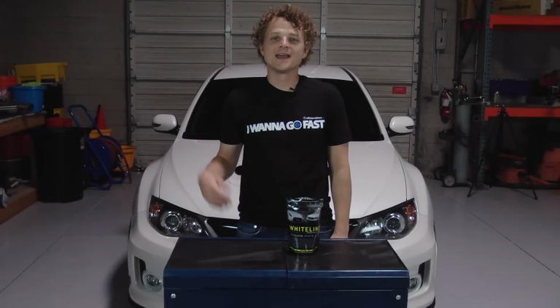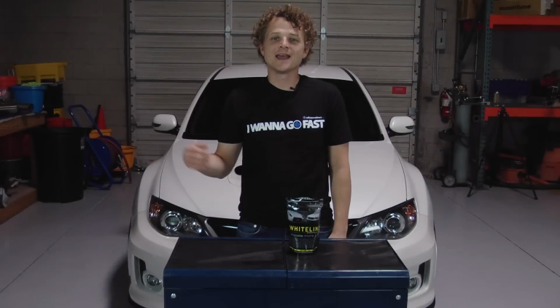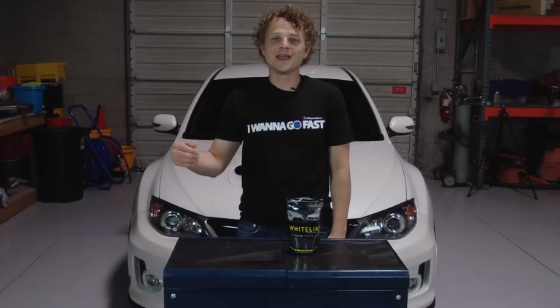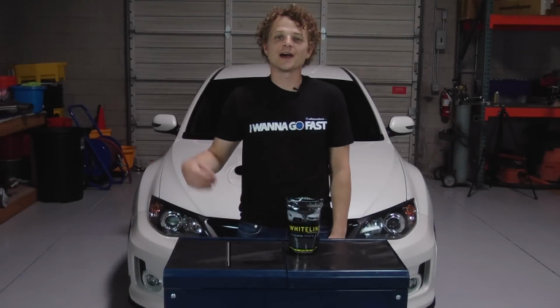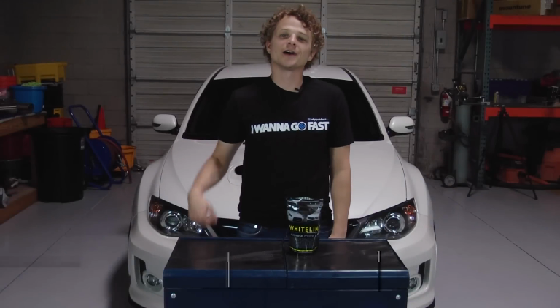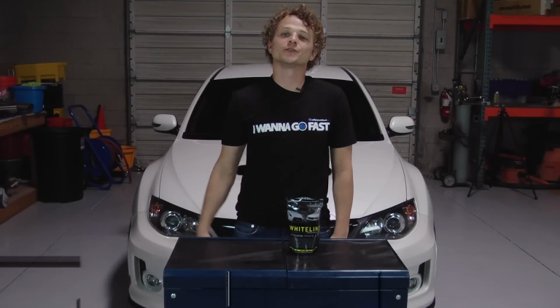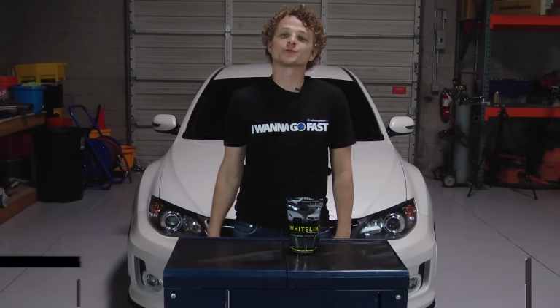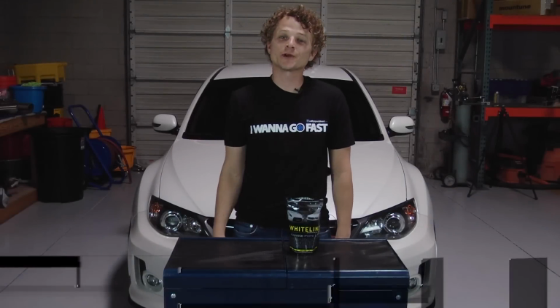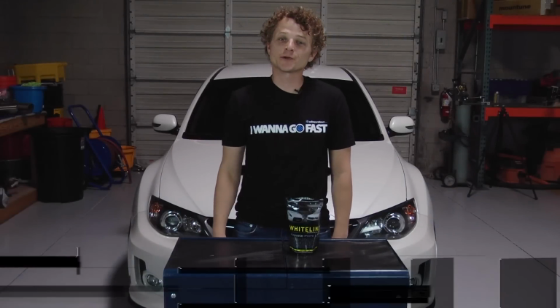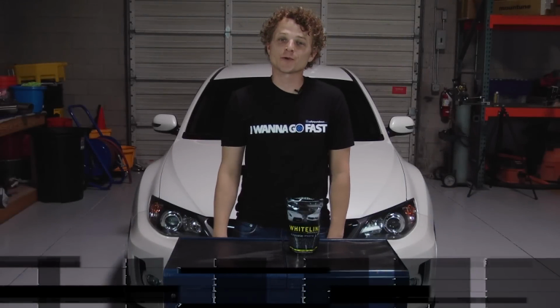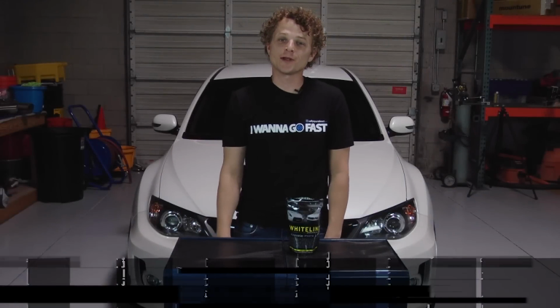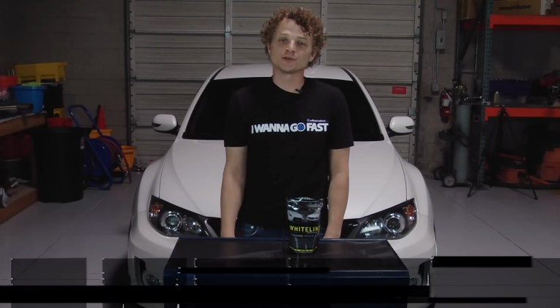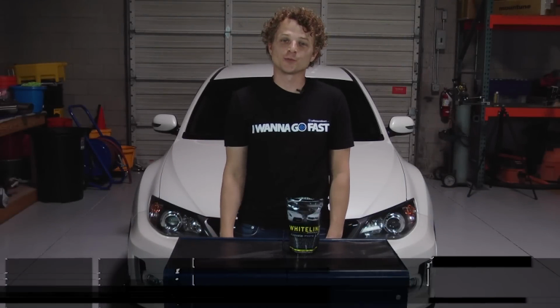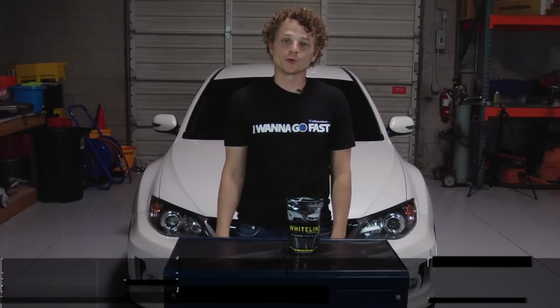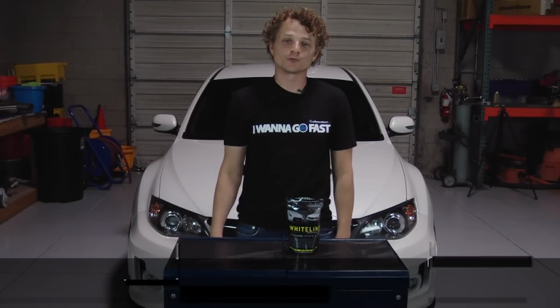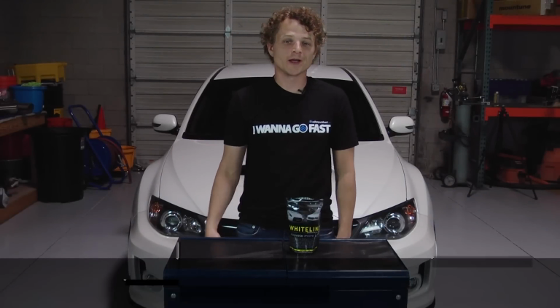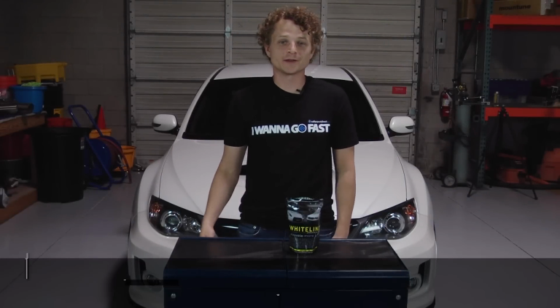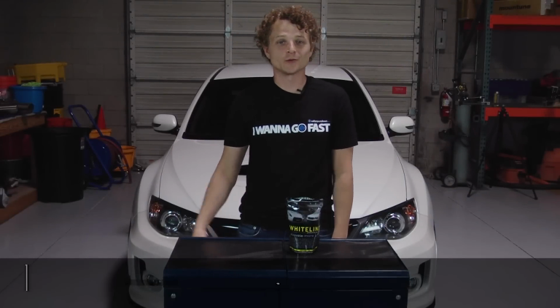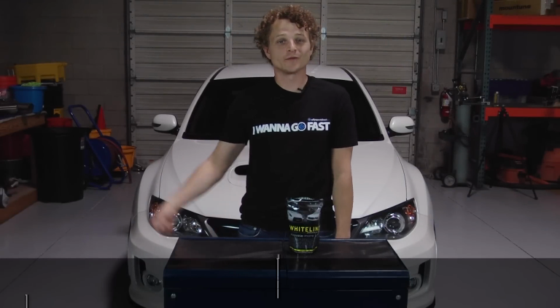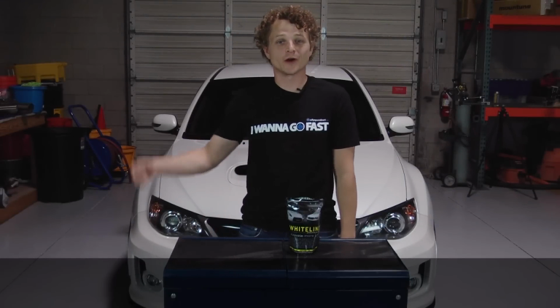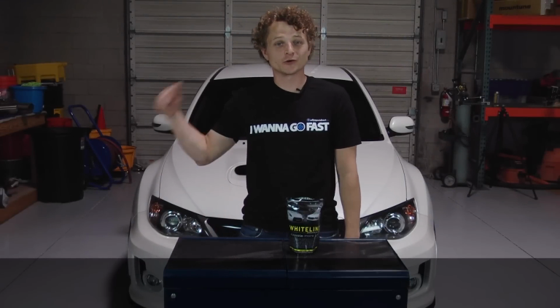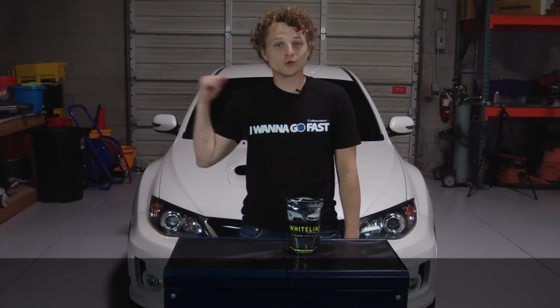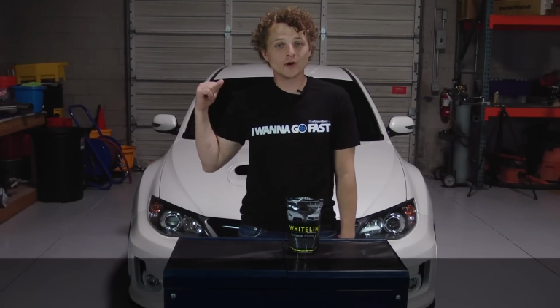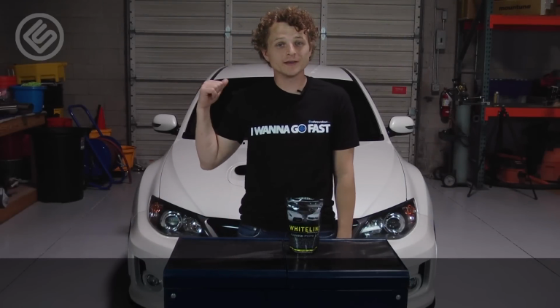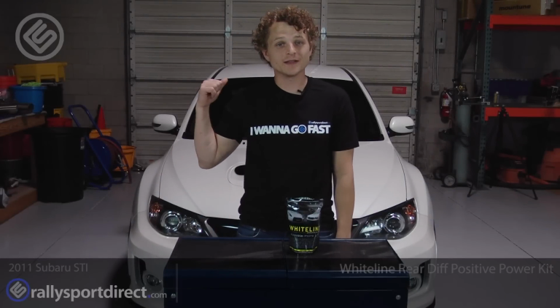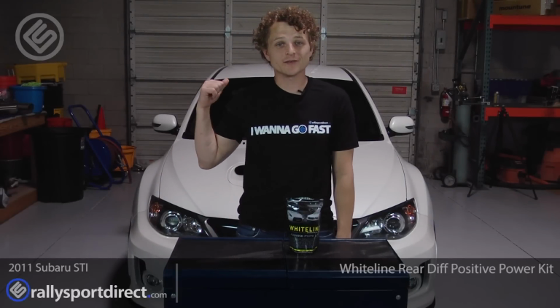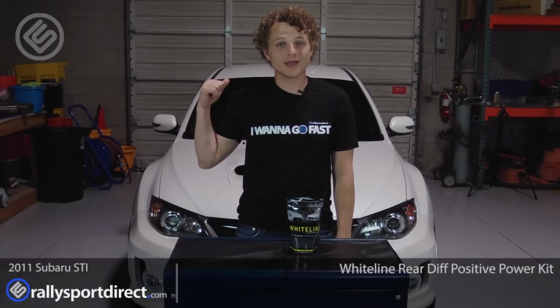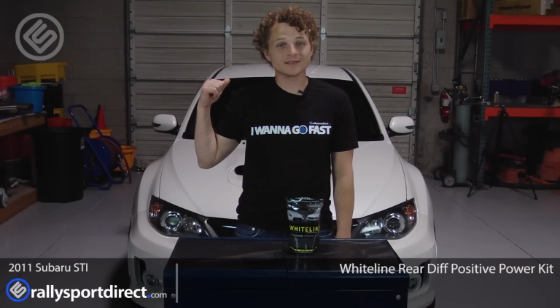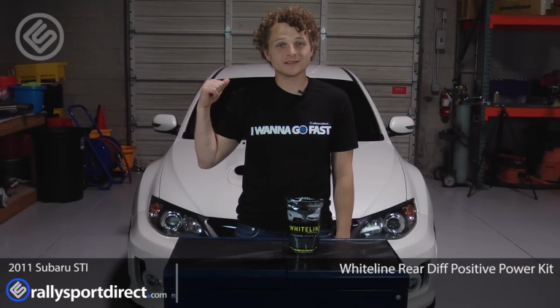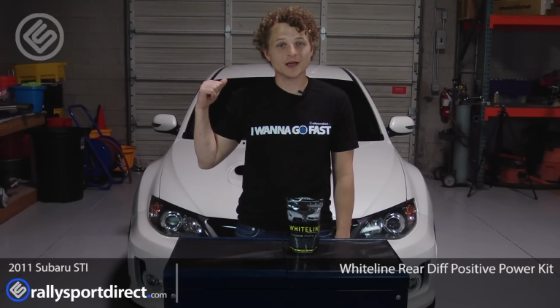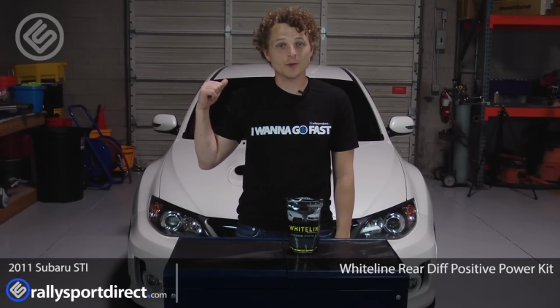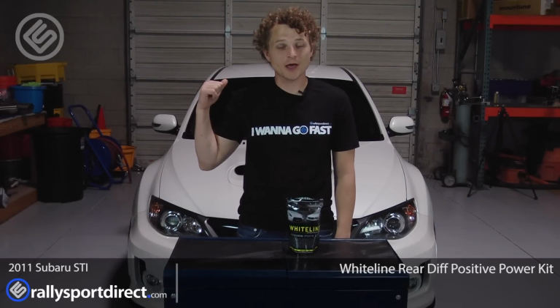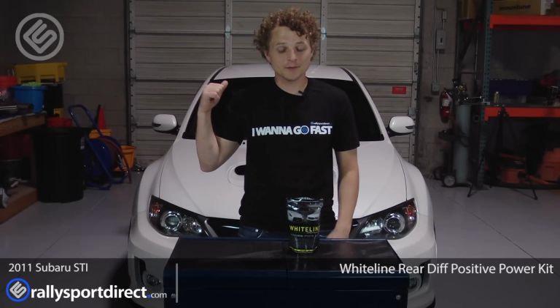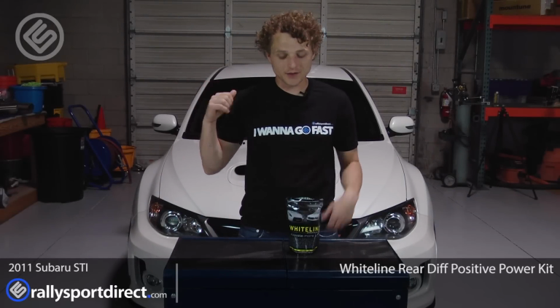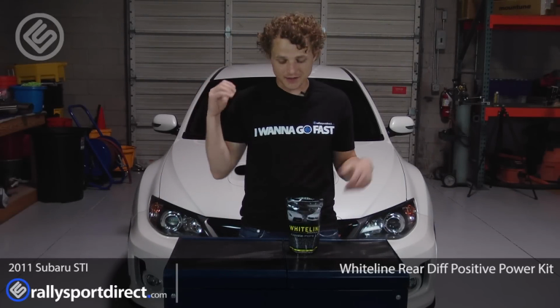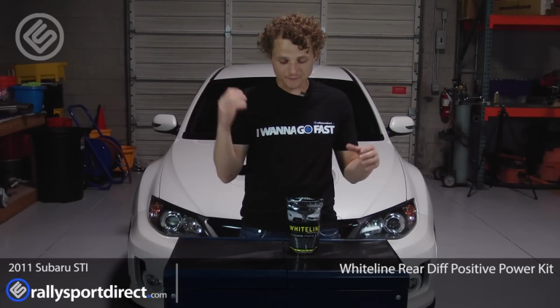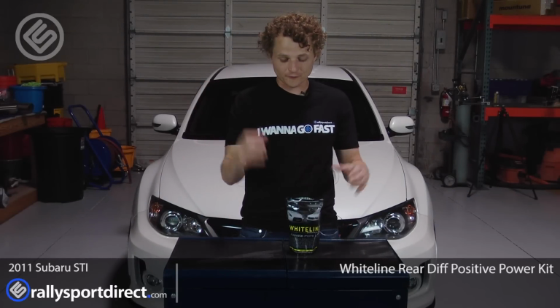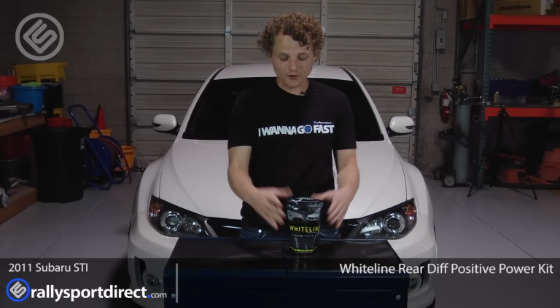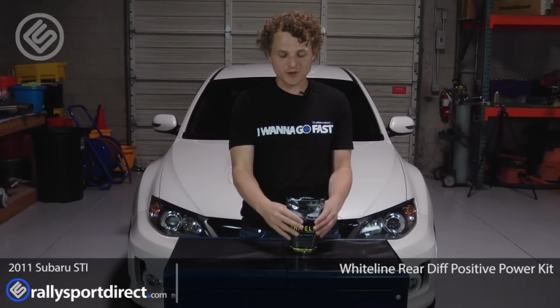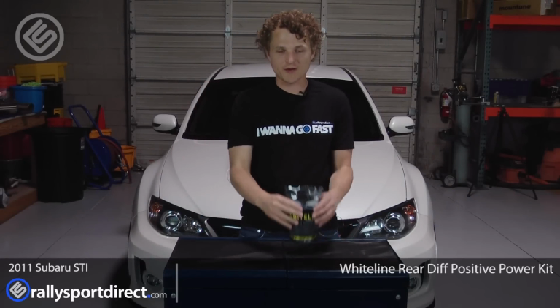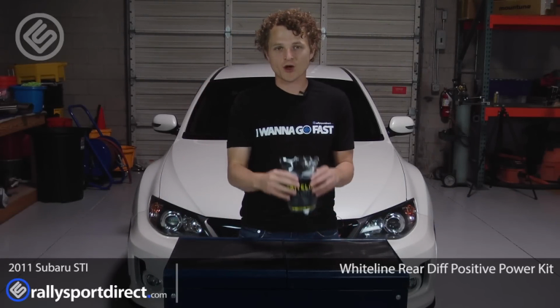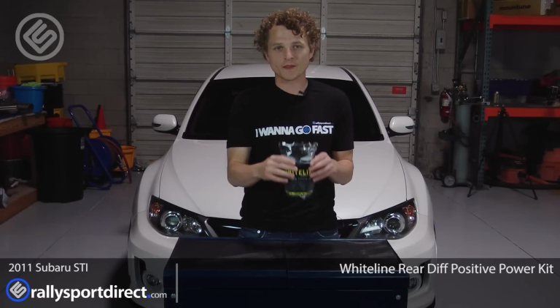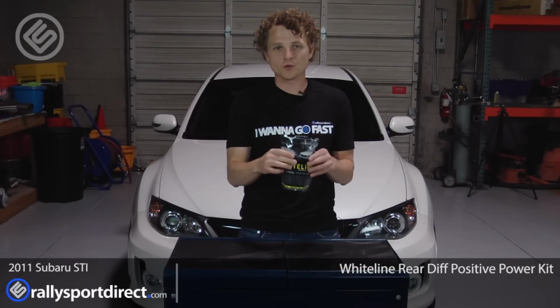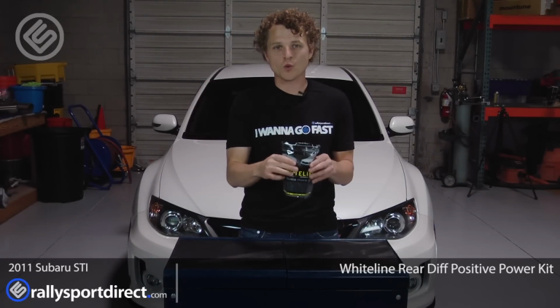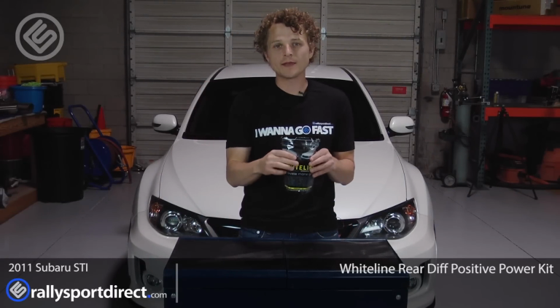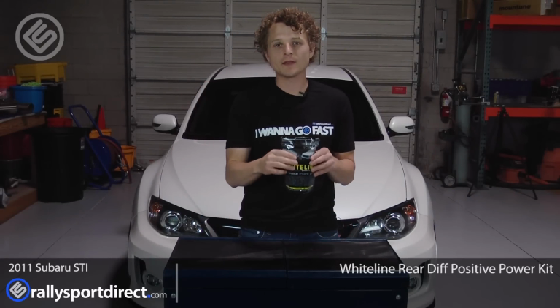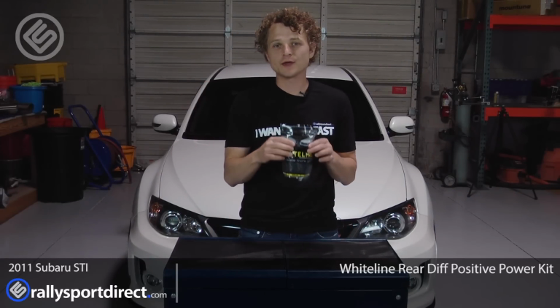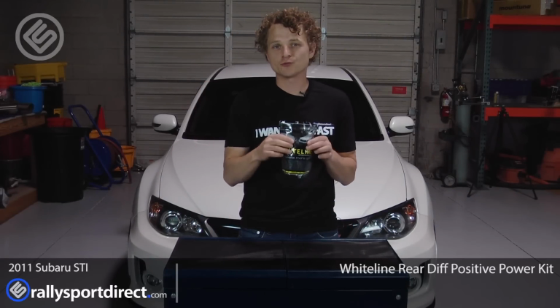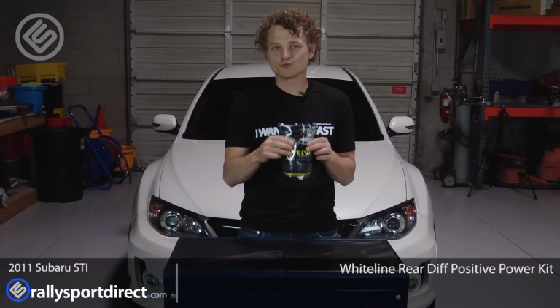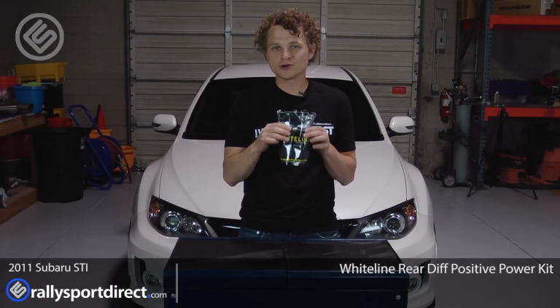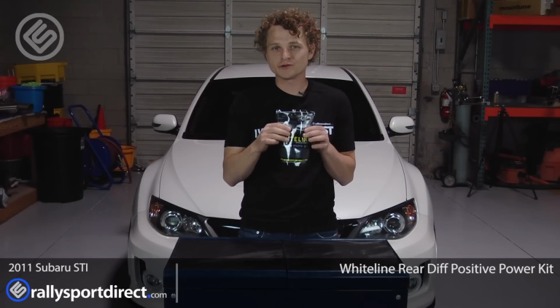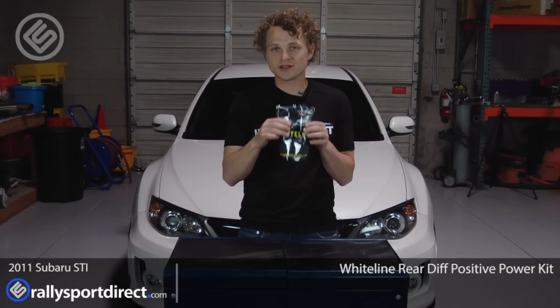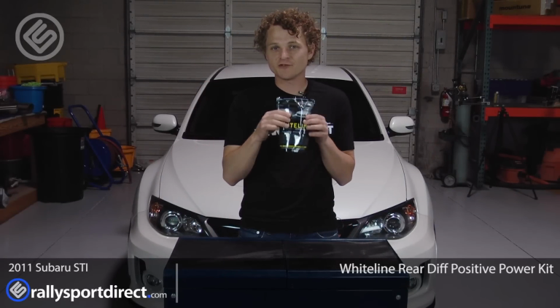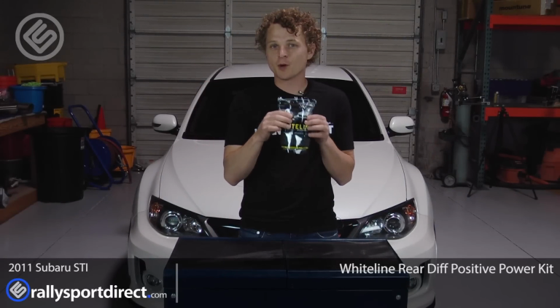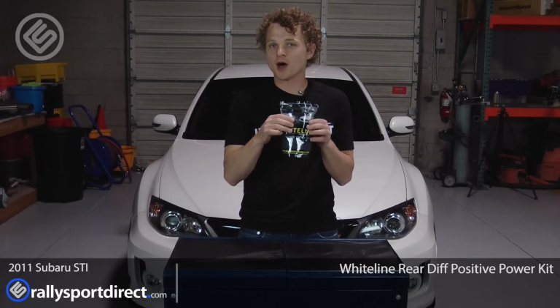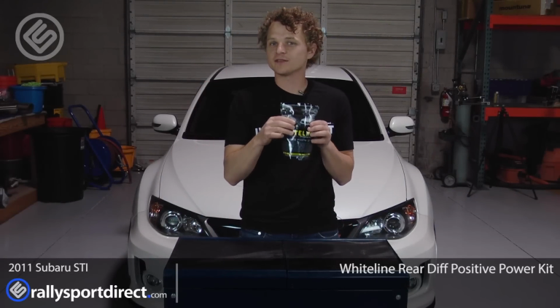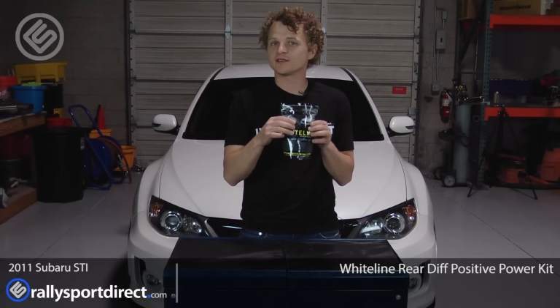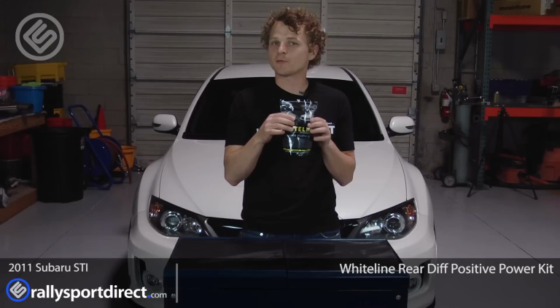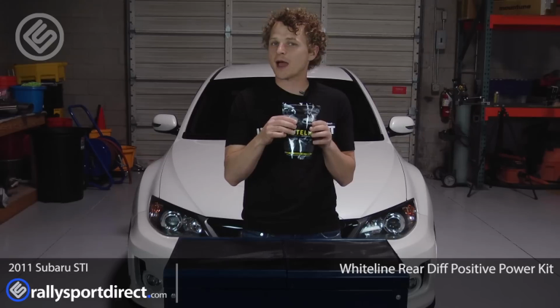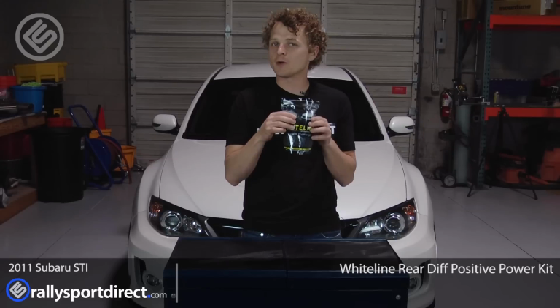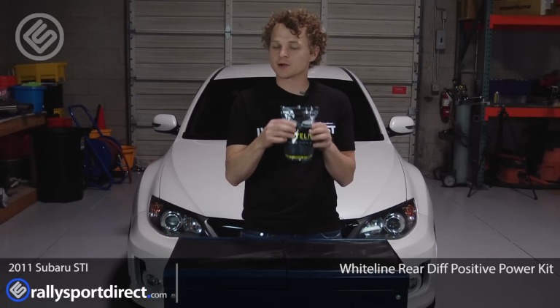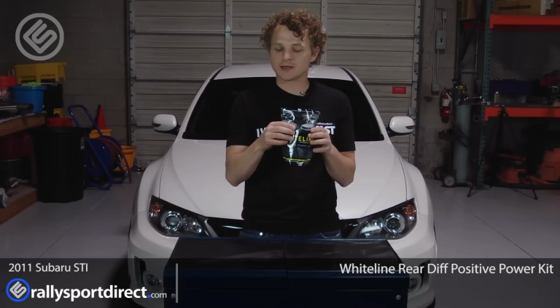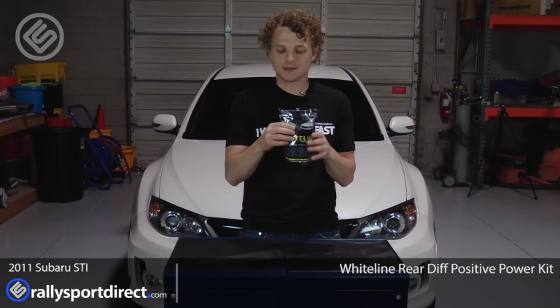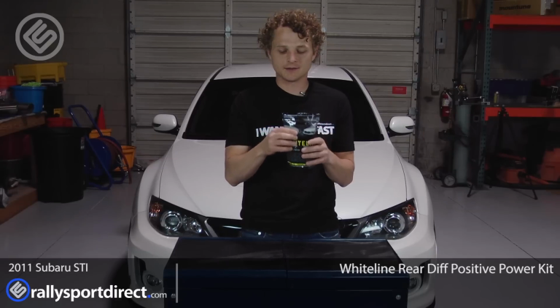Hey guys, Rick with Rally Sport & Rec here. We've got our 2011 STI behind me. In front of me, I've got the Whiteline Rear Diff Positive Power Kit.